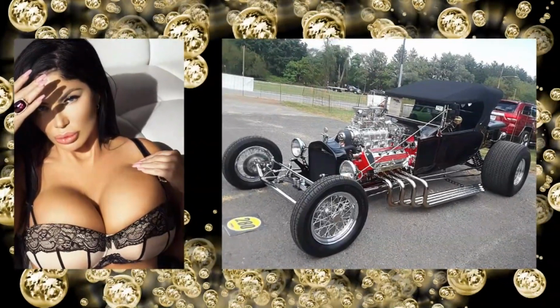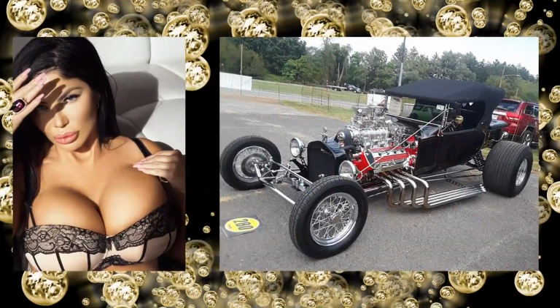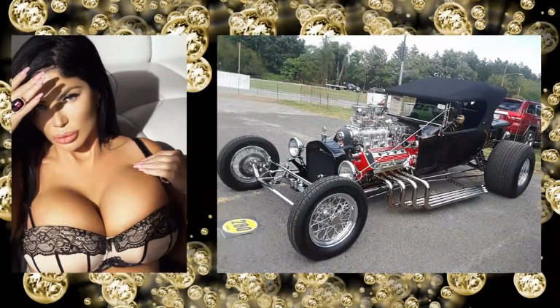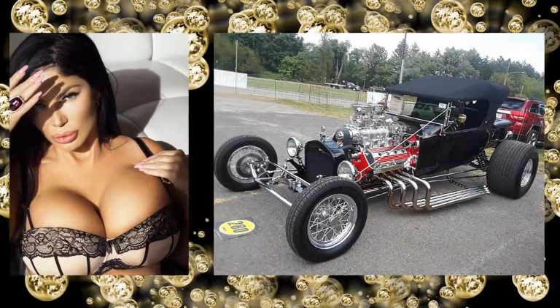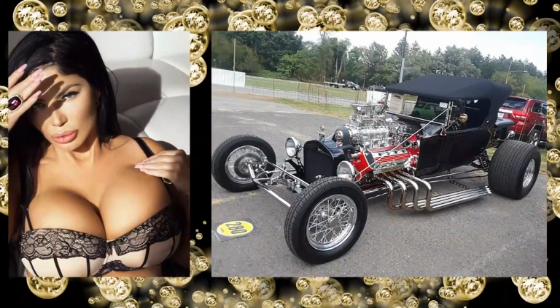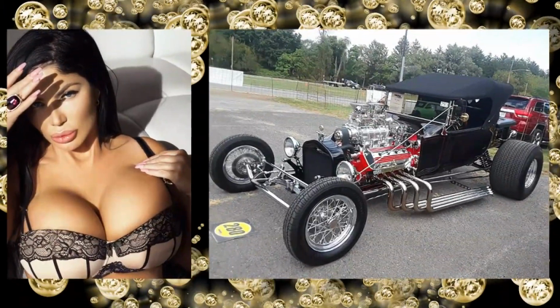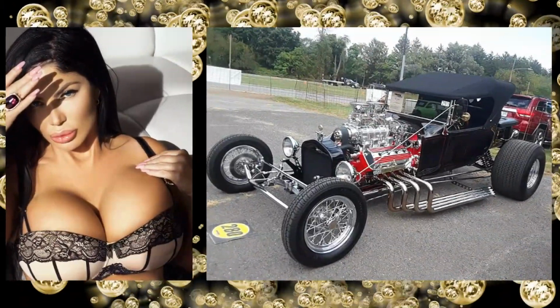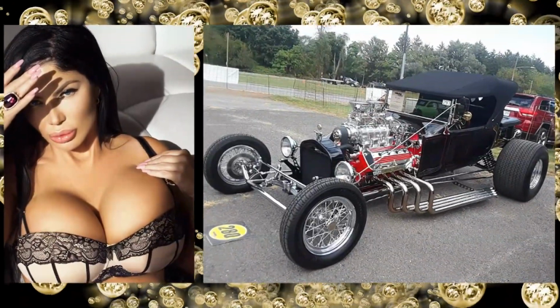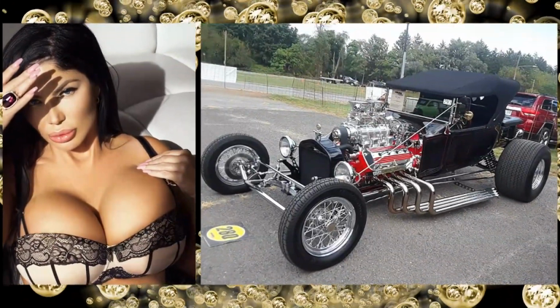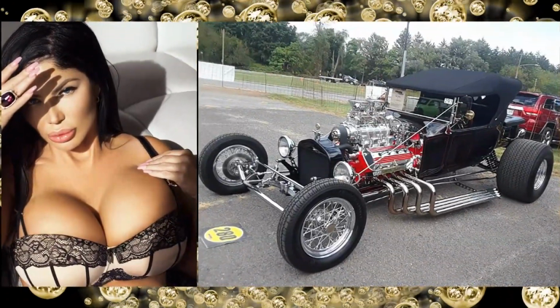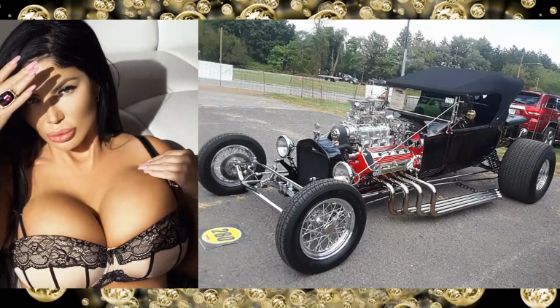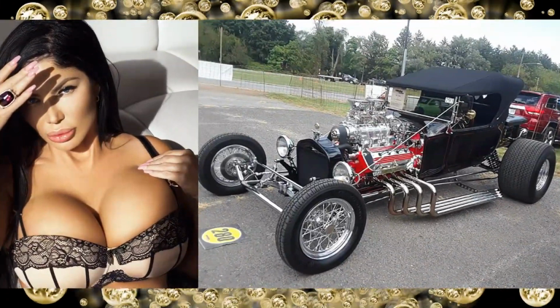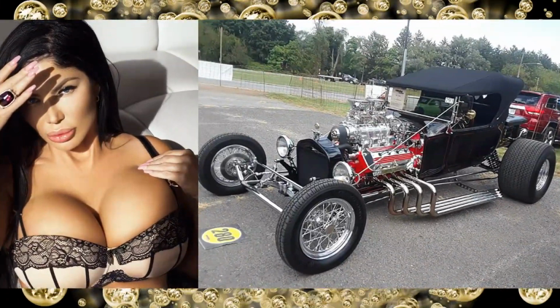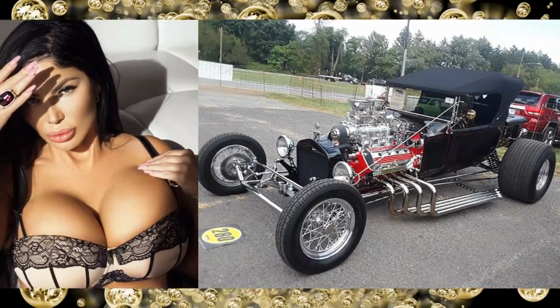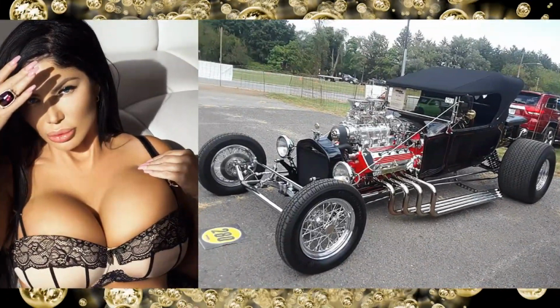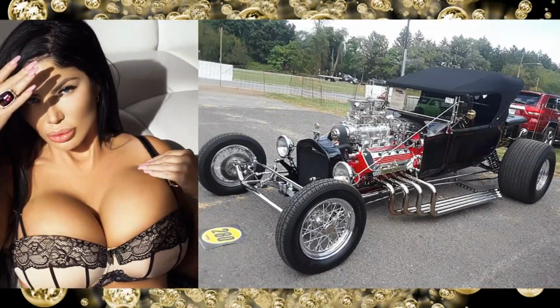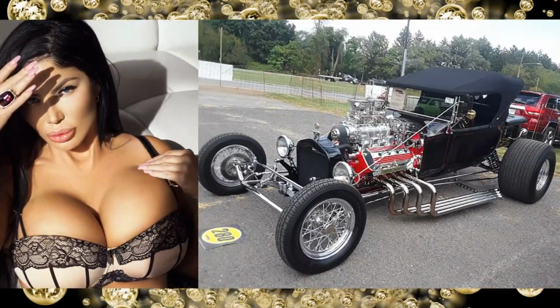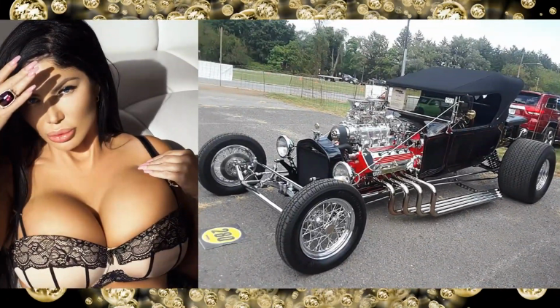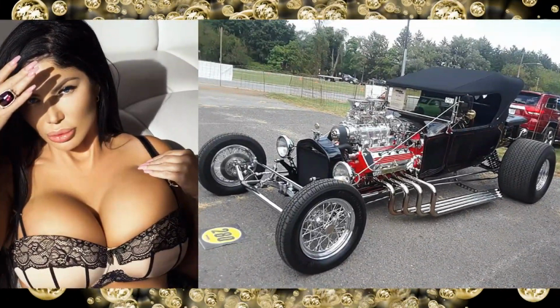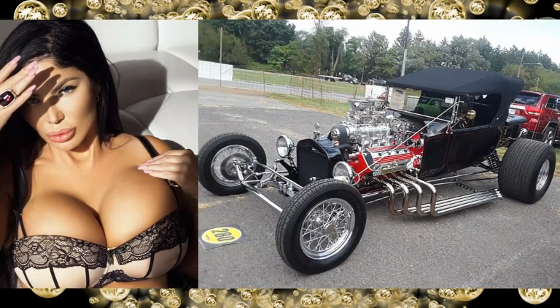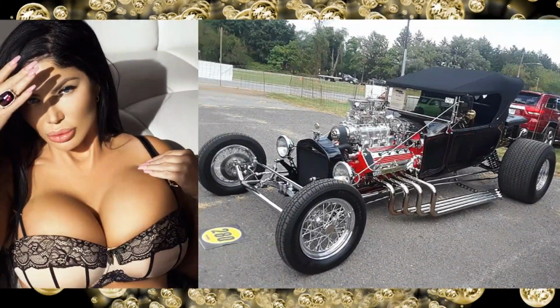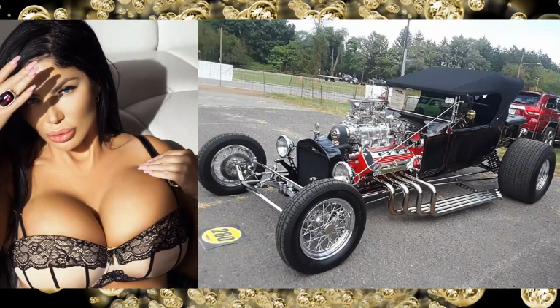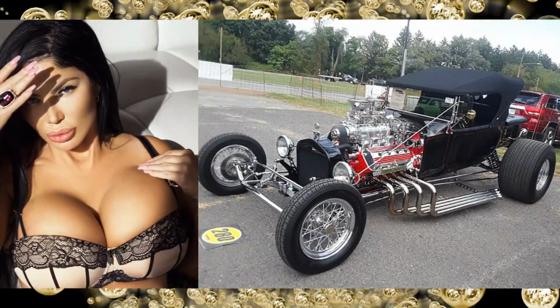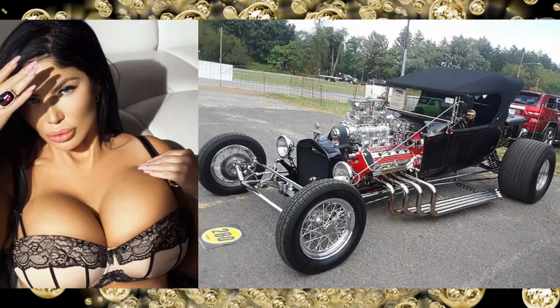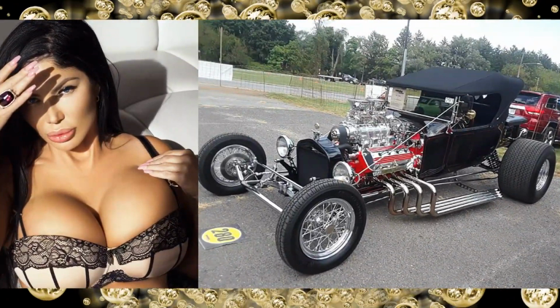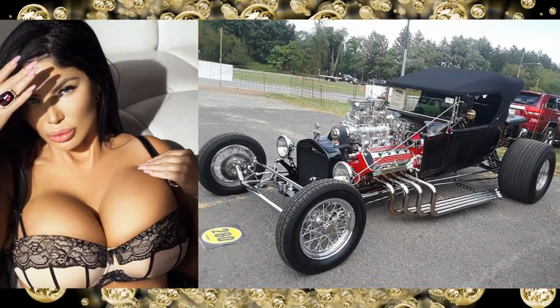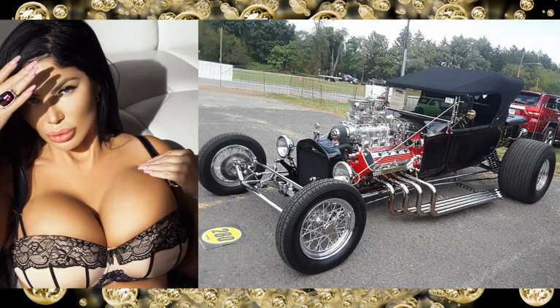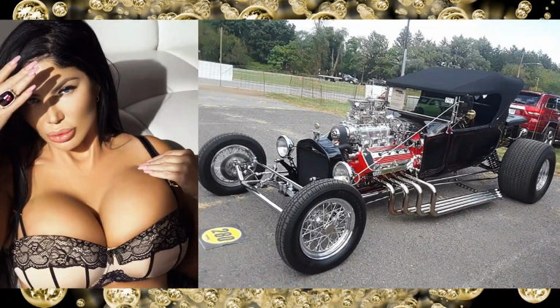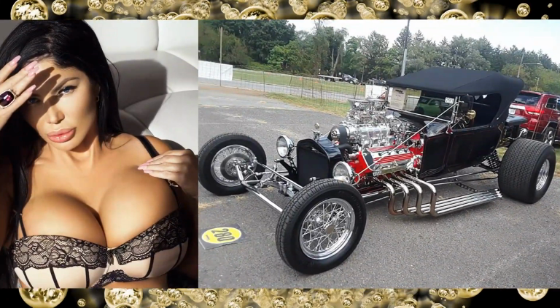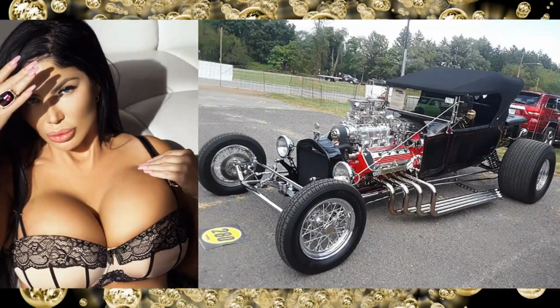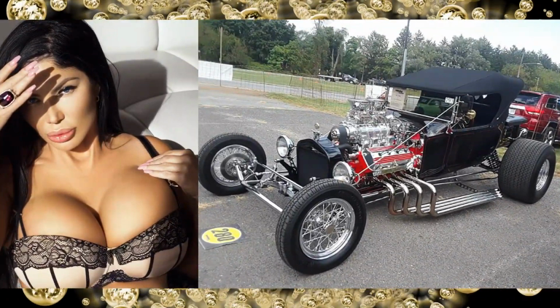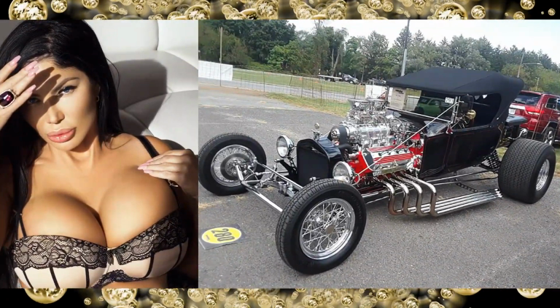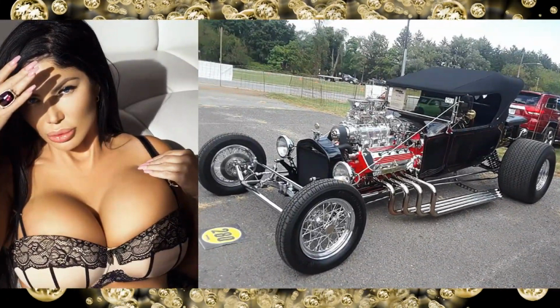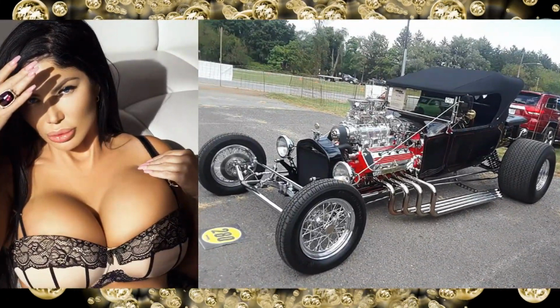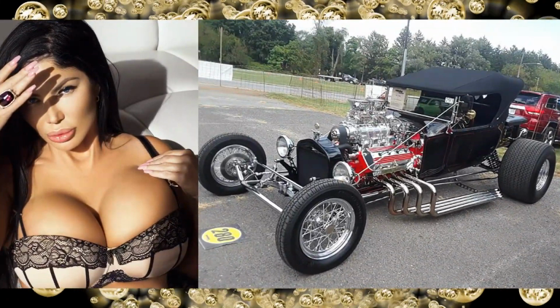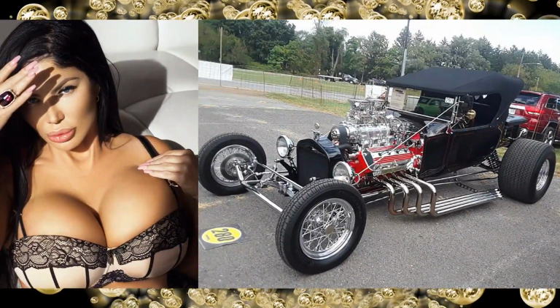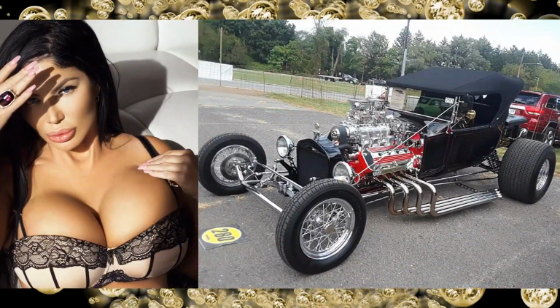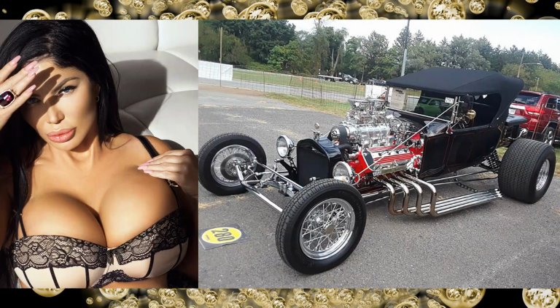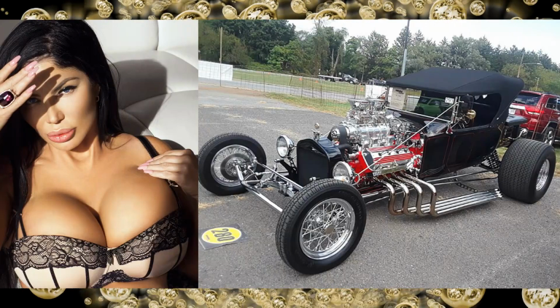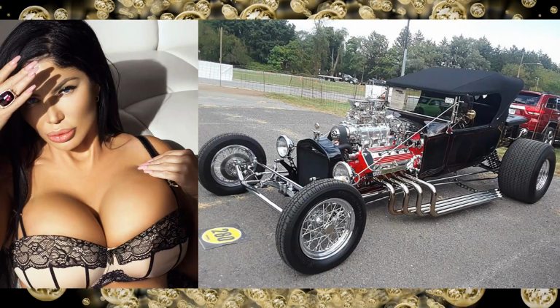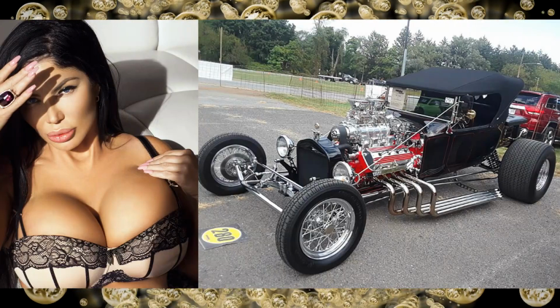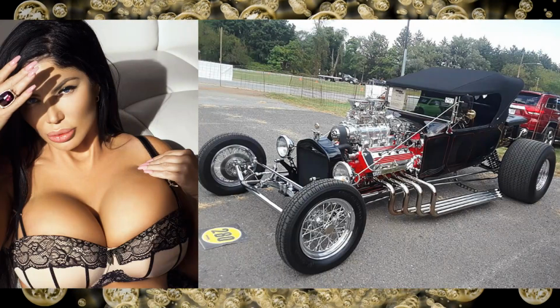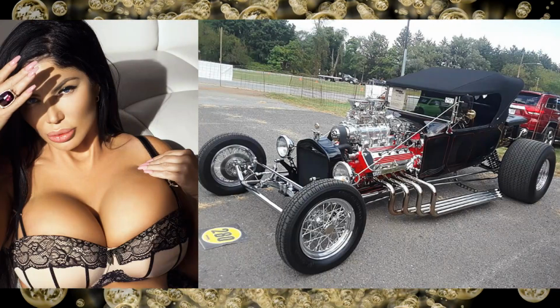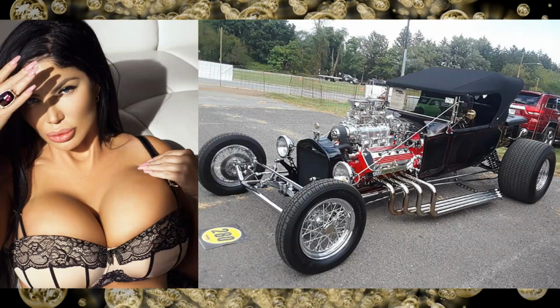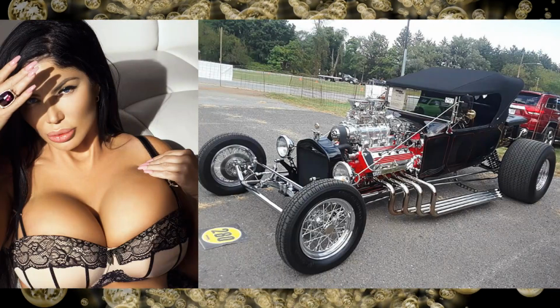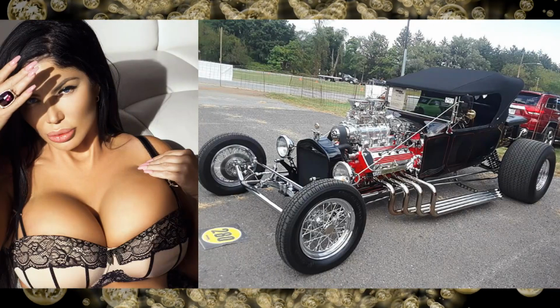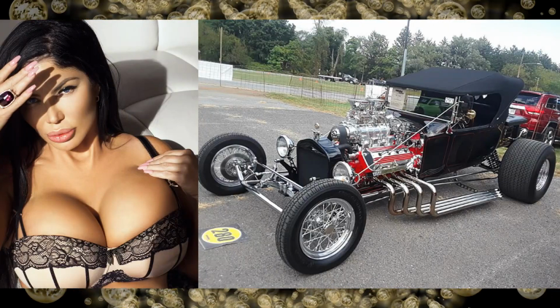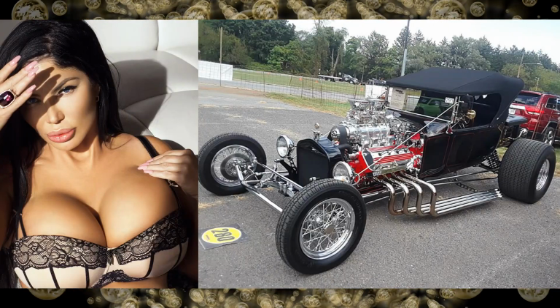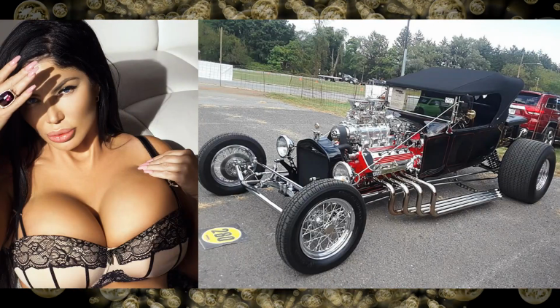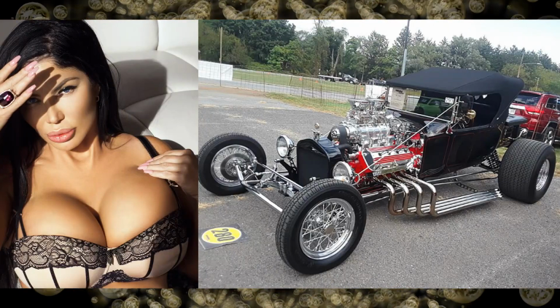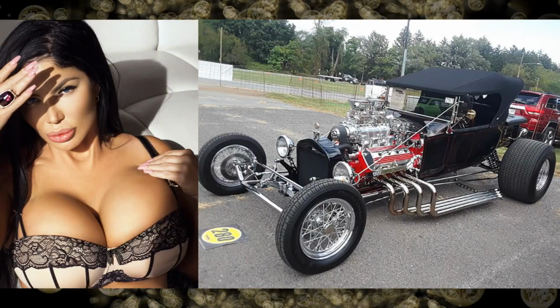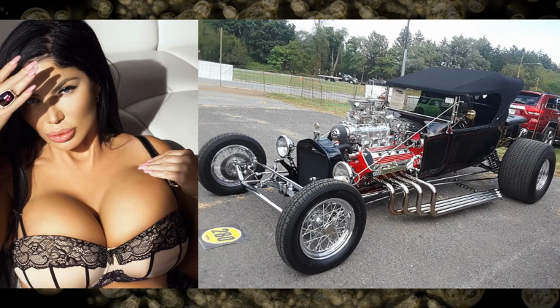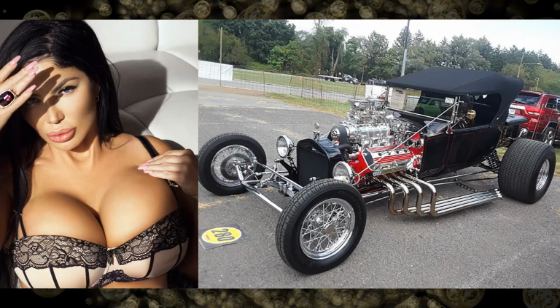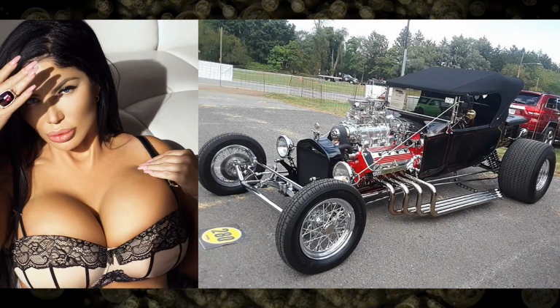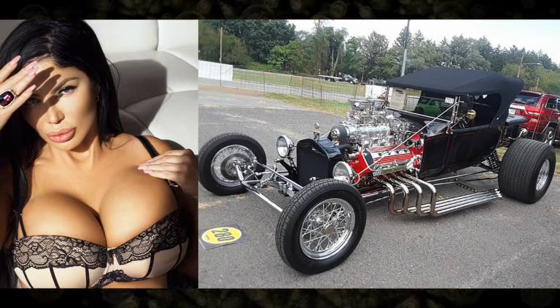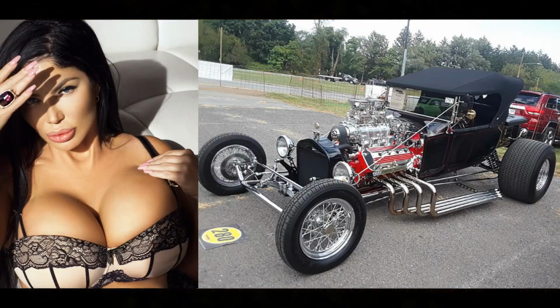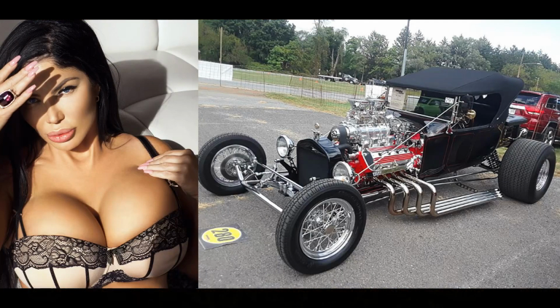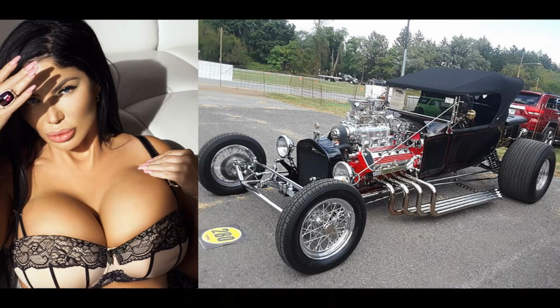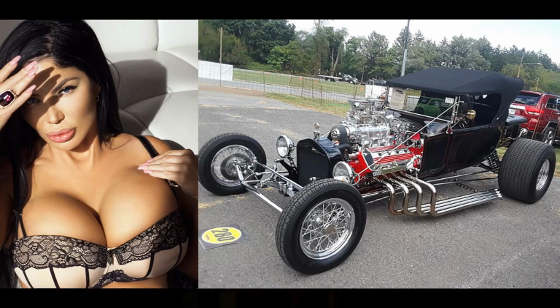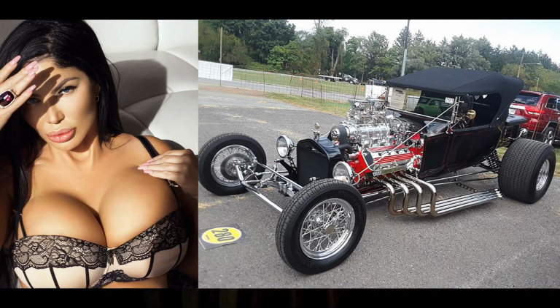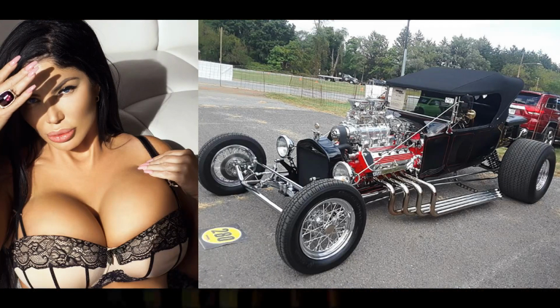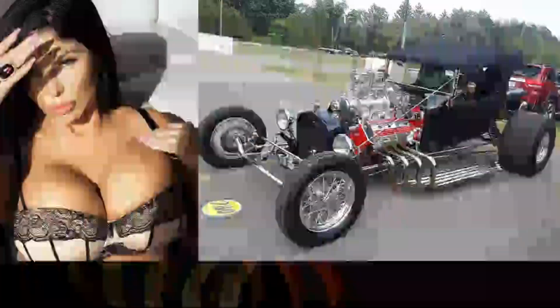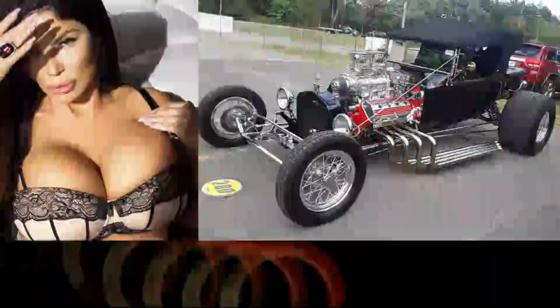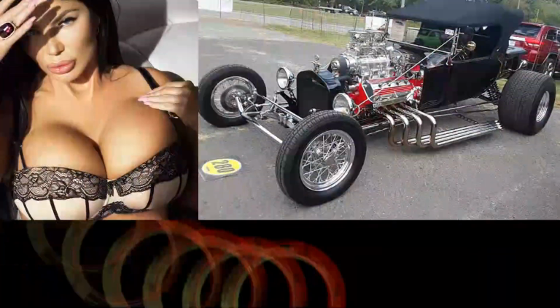This is a hot looking babe and an 1821 Ford Model T Bucket, Amy Powered Hot Rod.